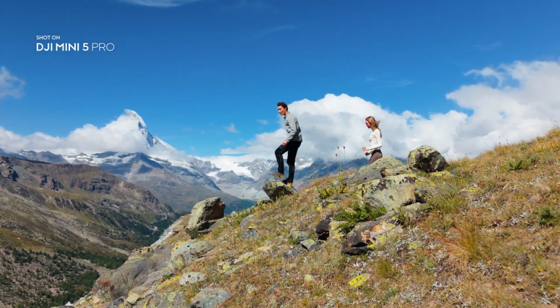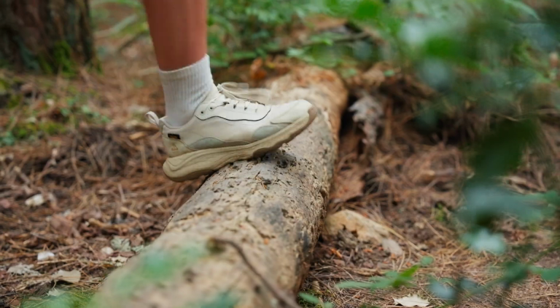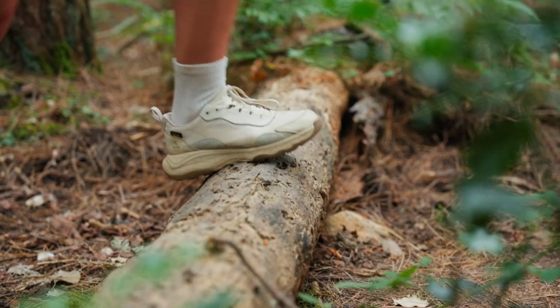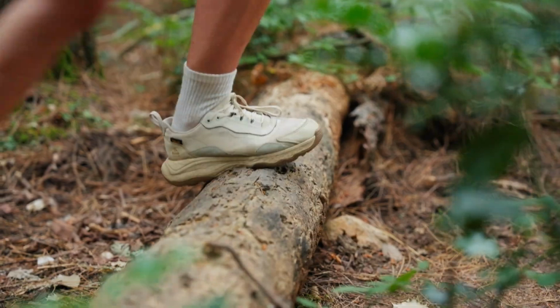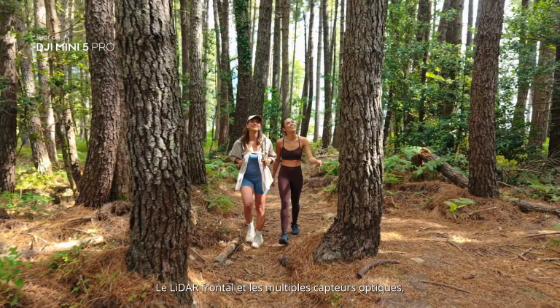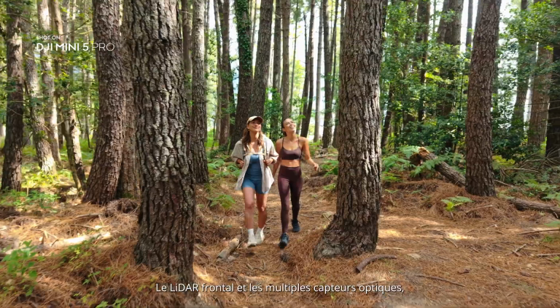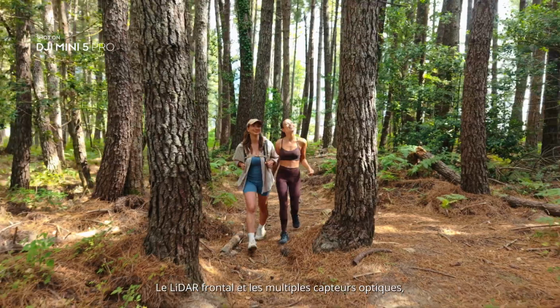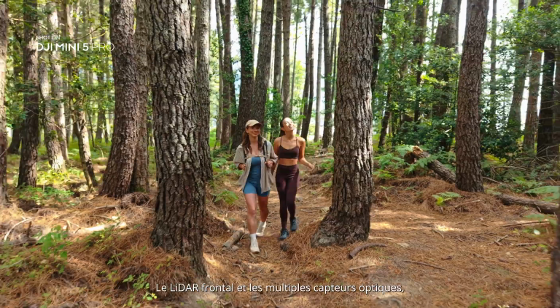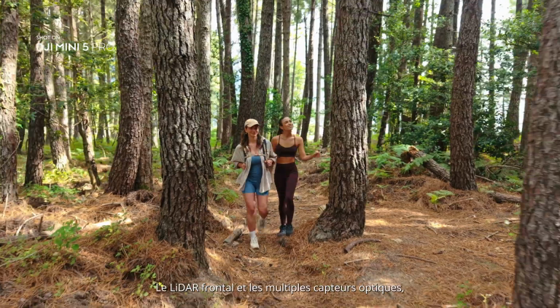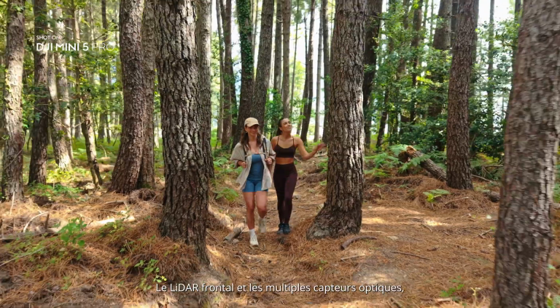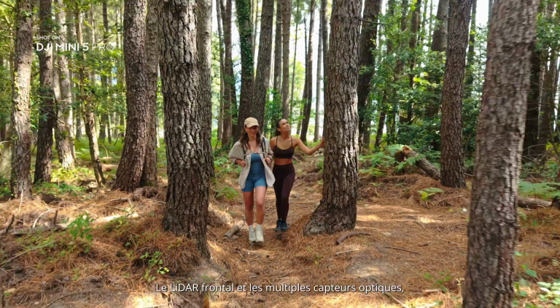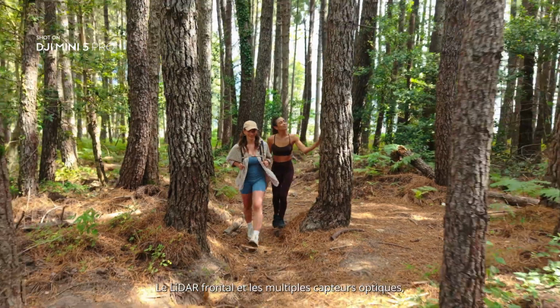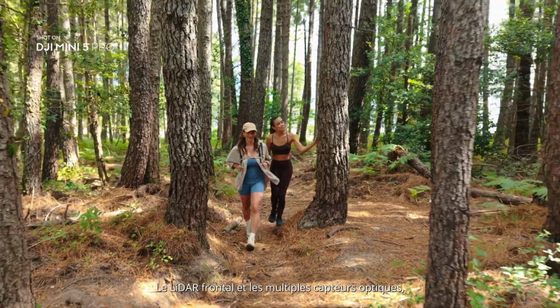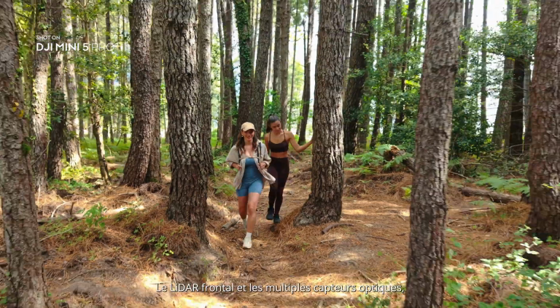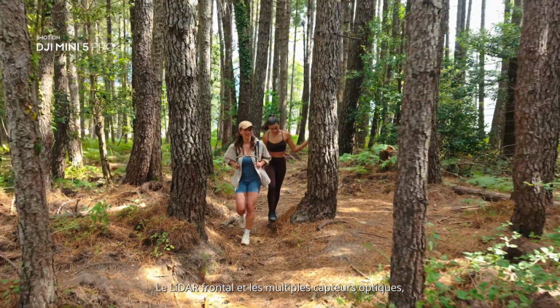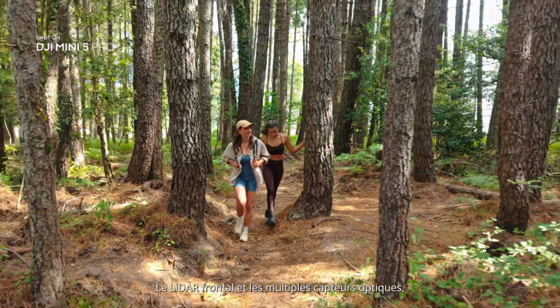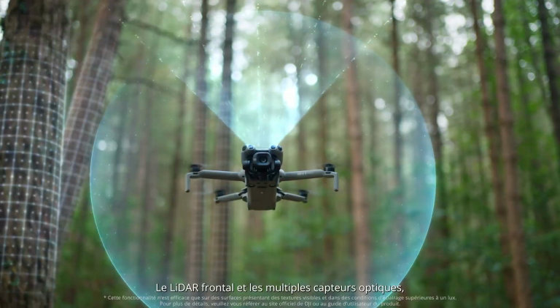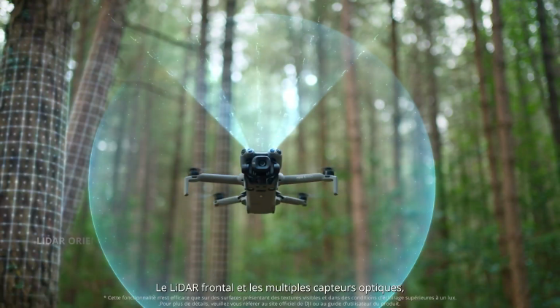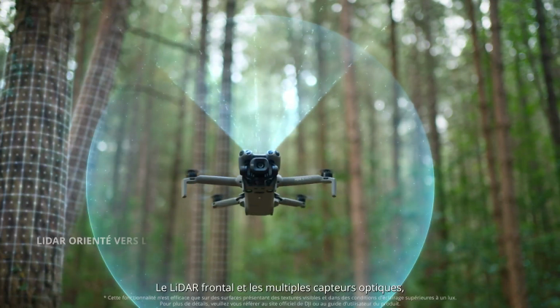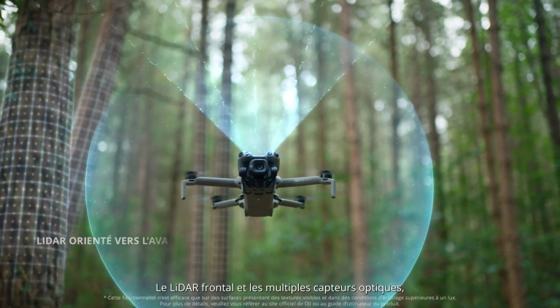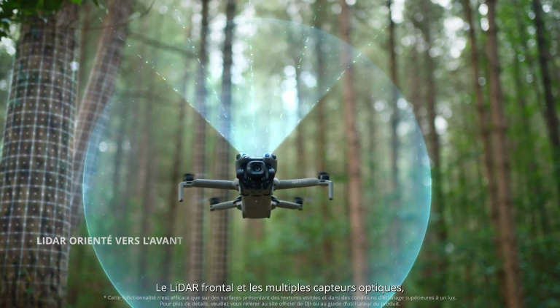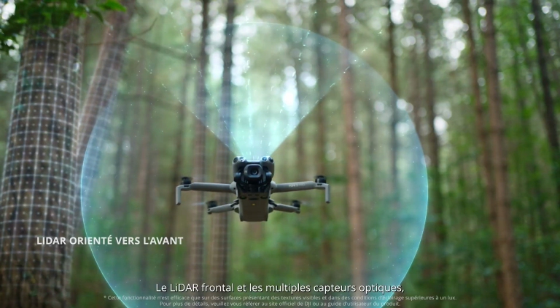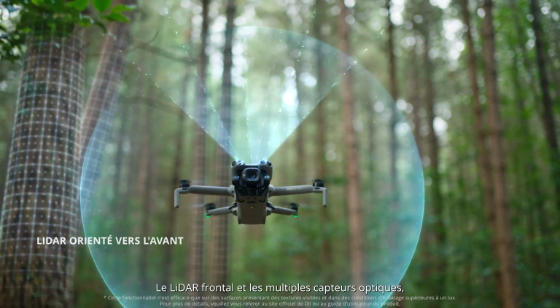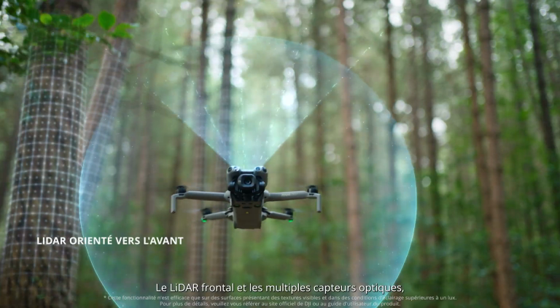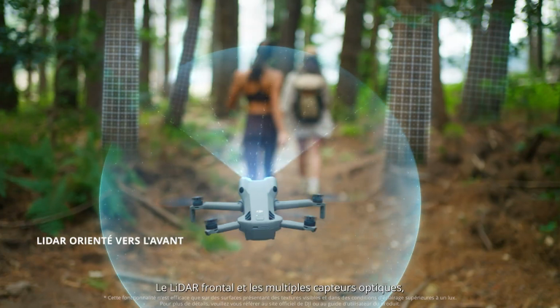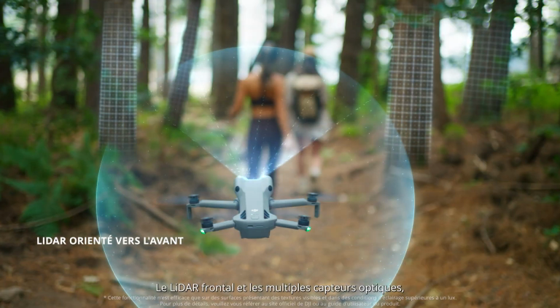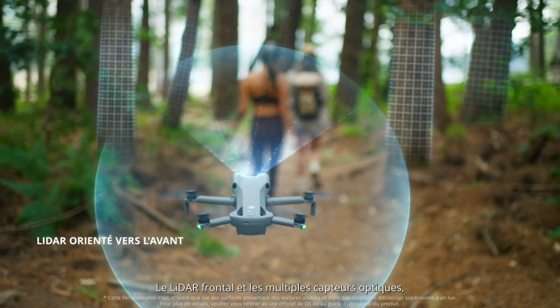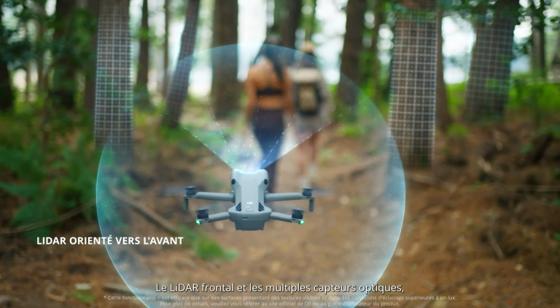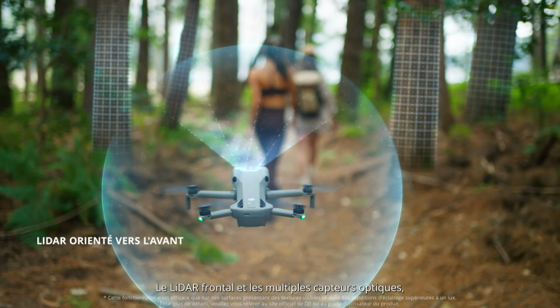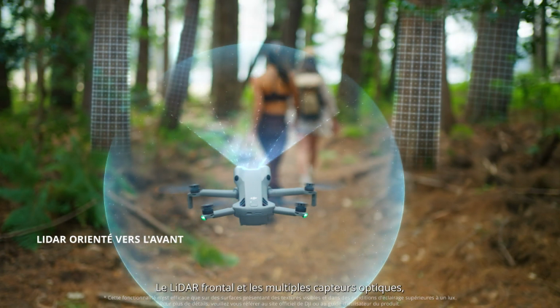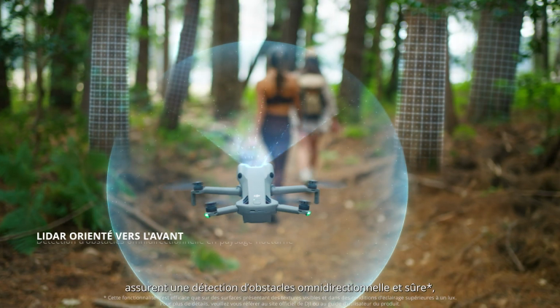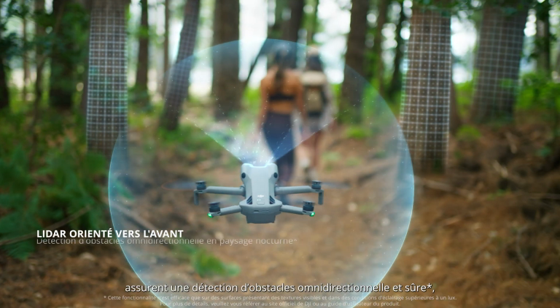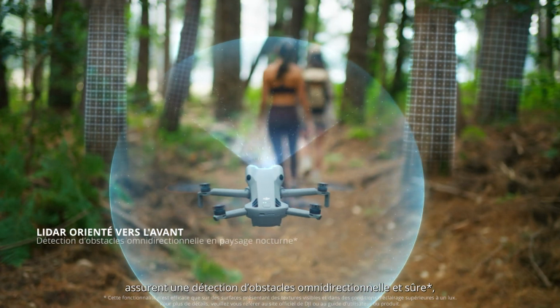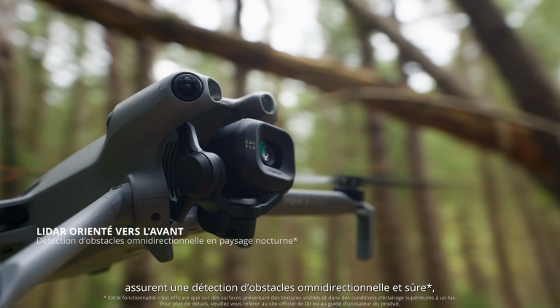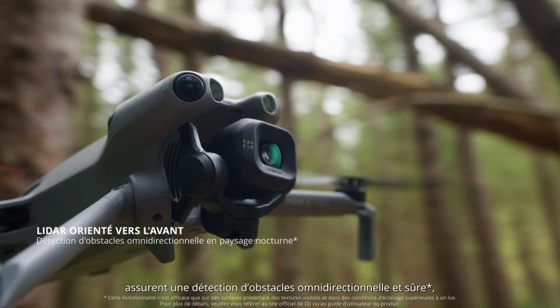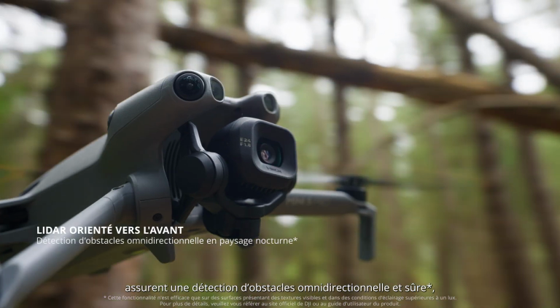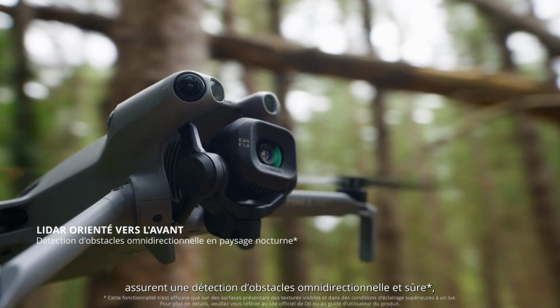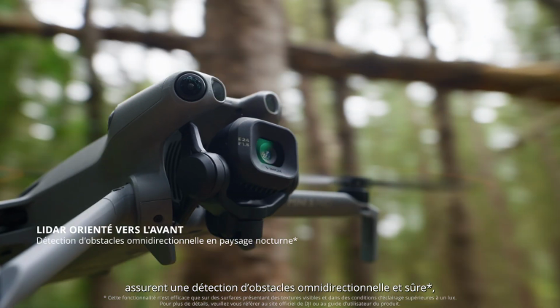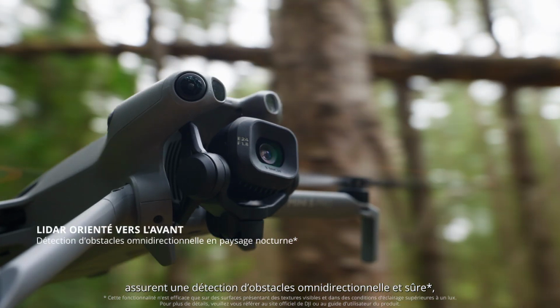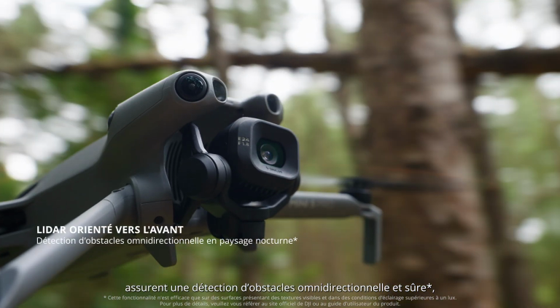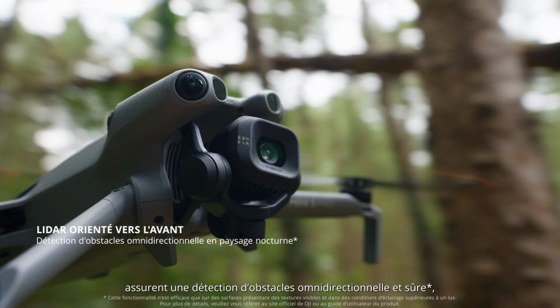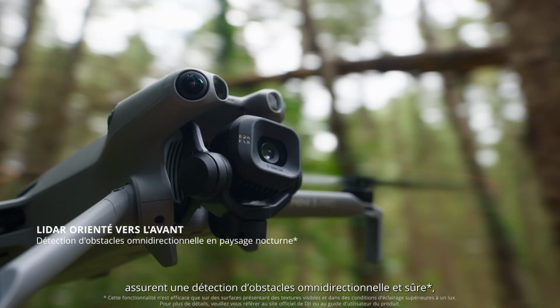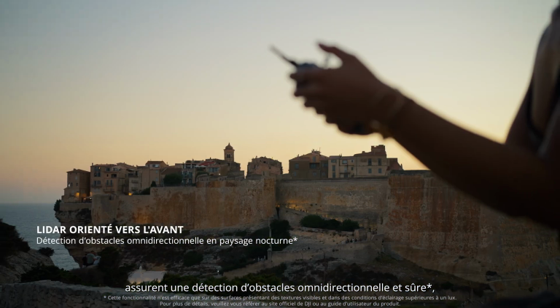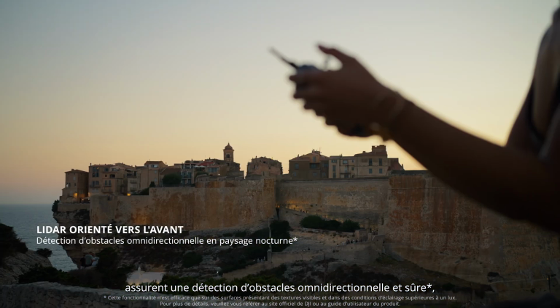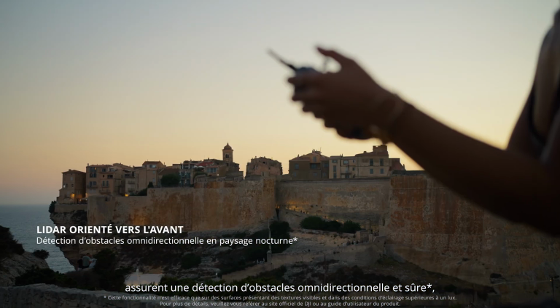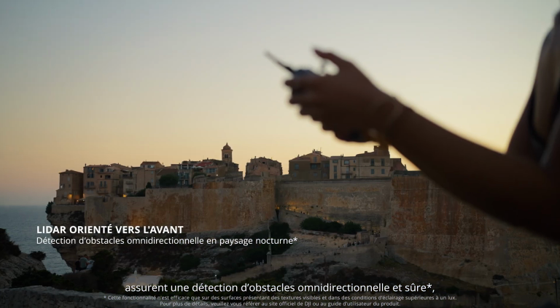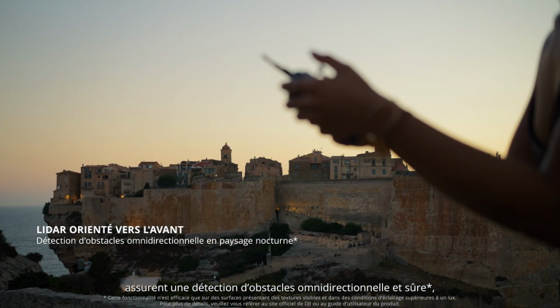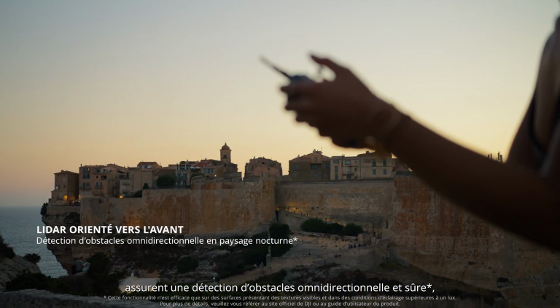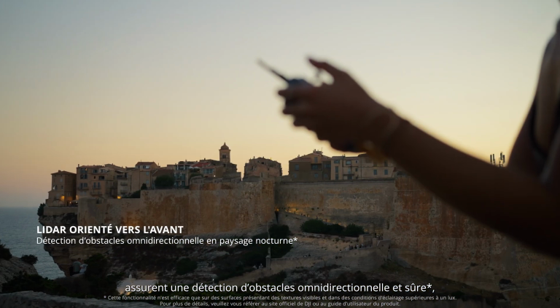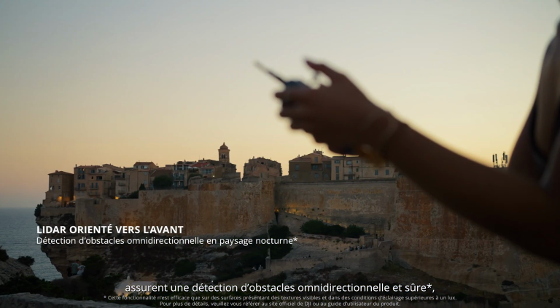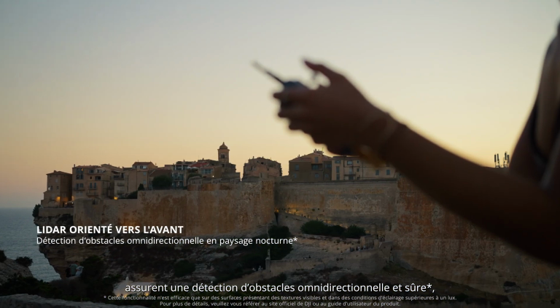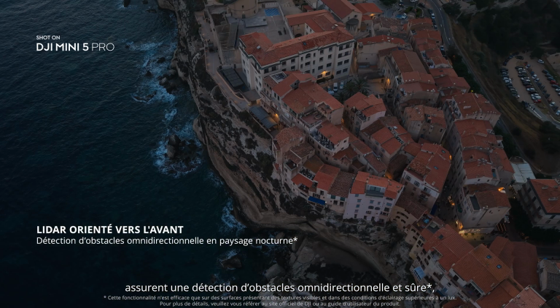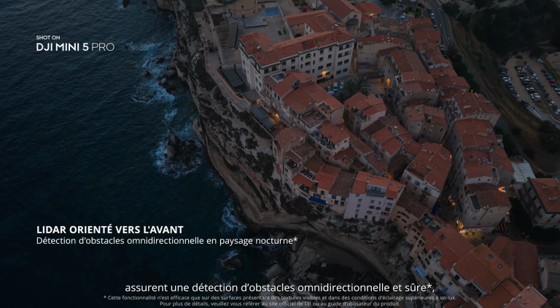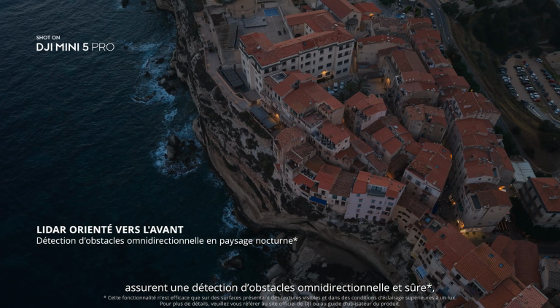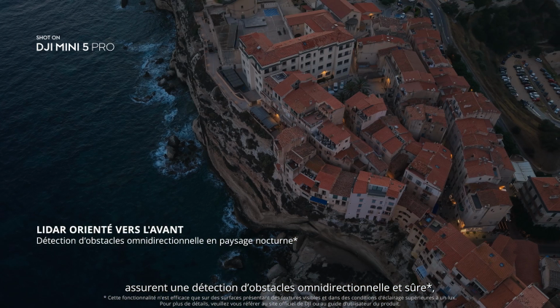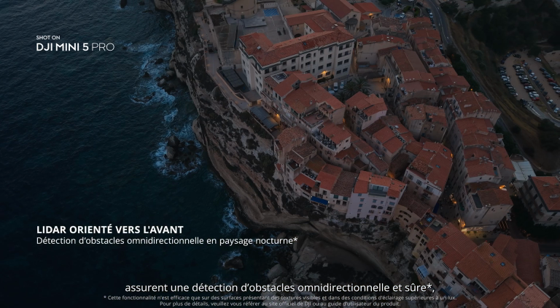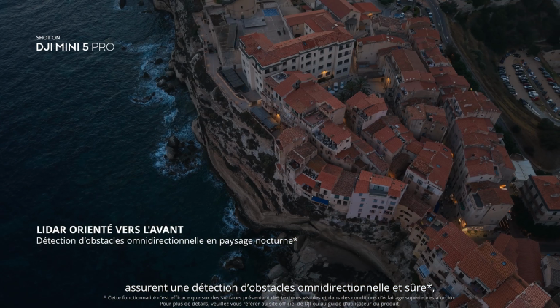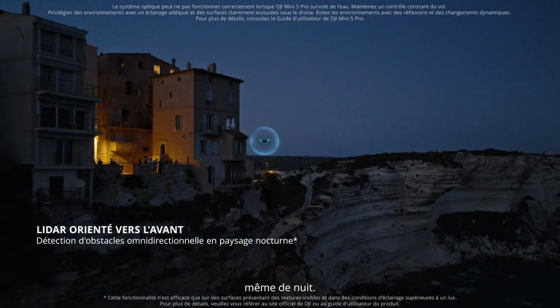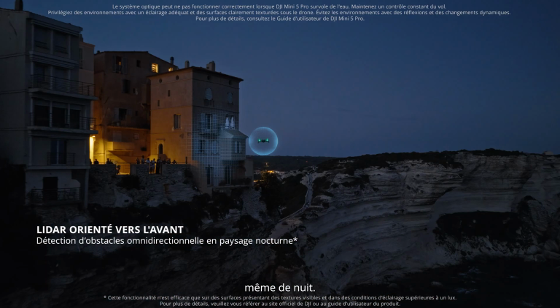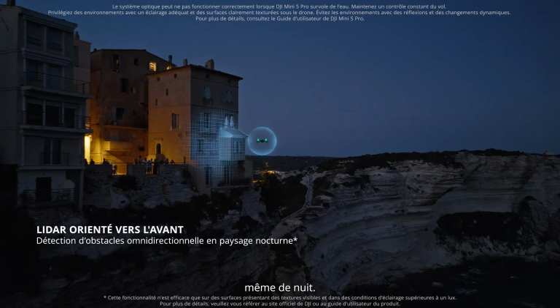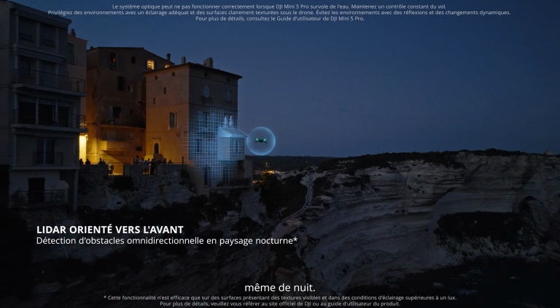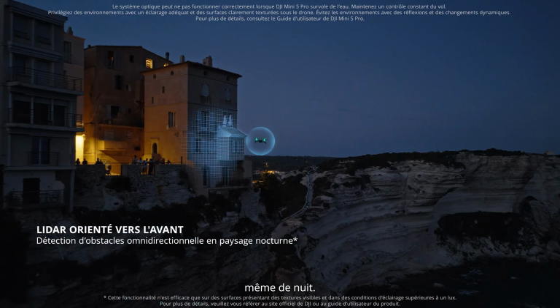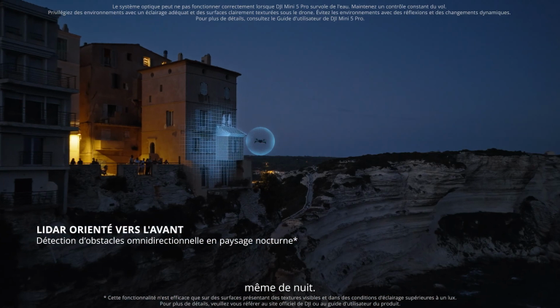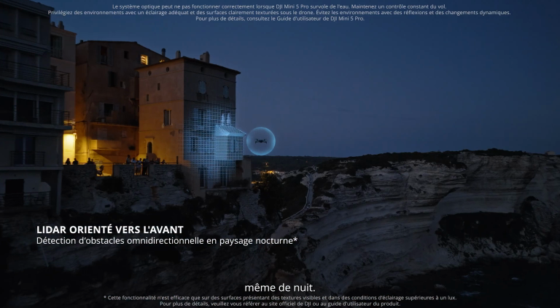Forward-facing LiDAR and multiple vision sensors enable safe, omnidirectional obstacle sensing, even at night.